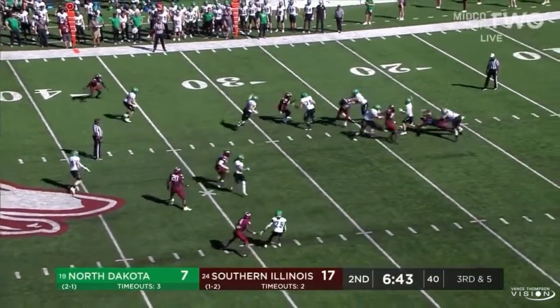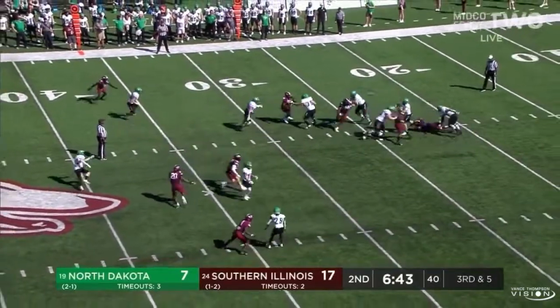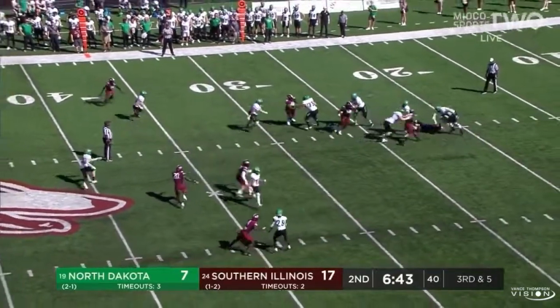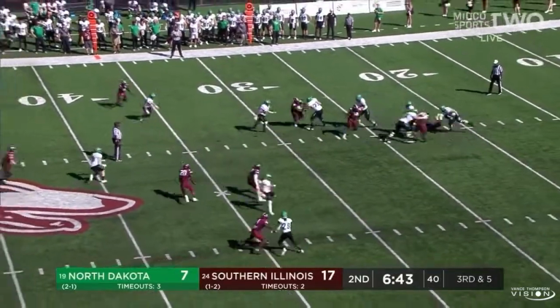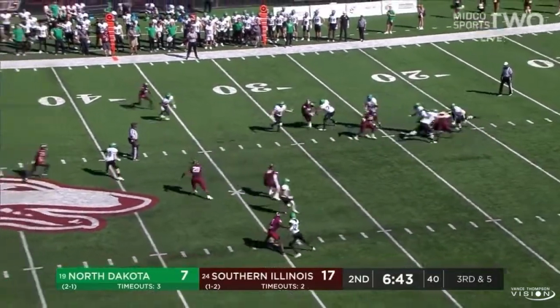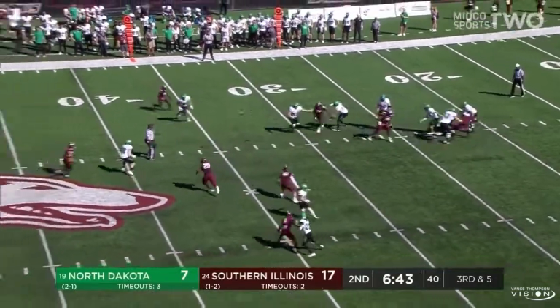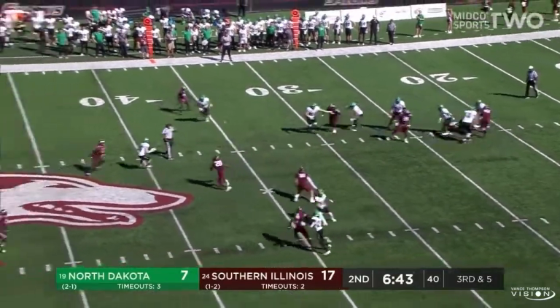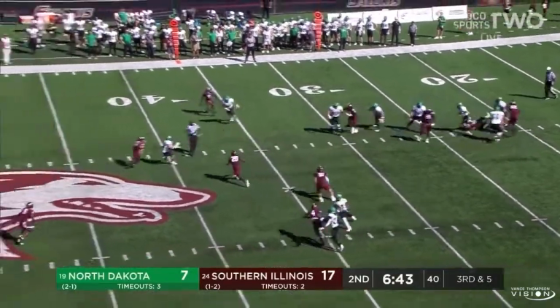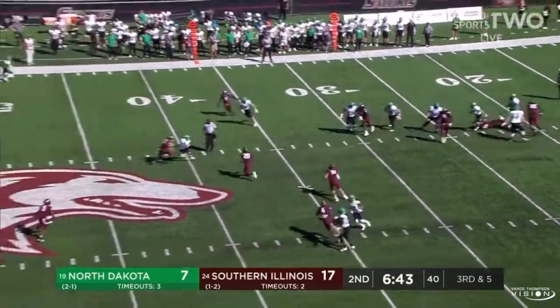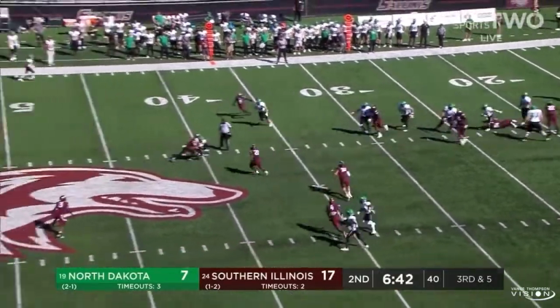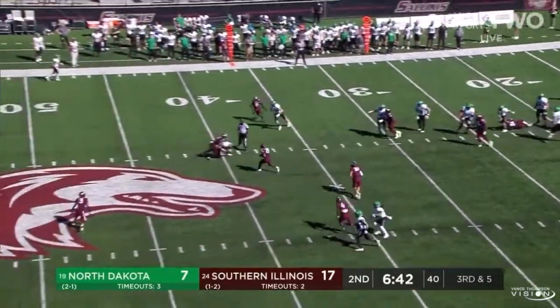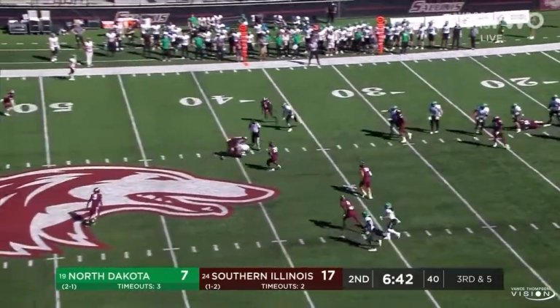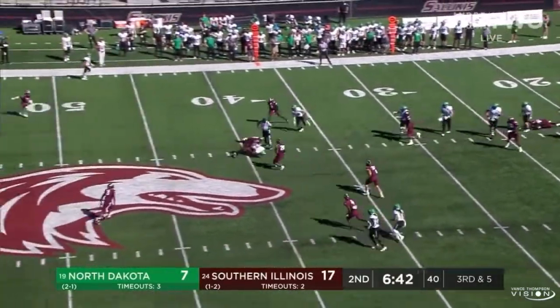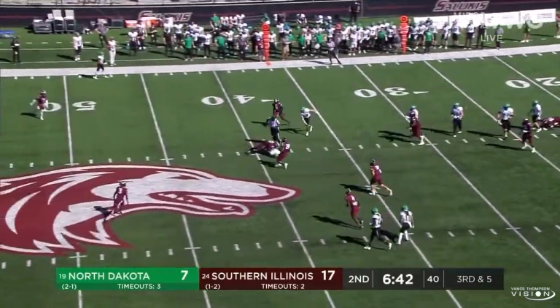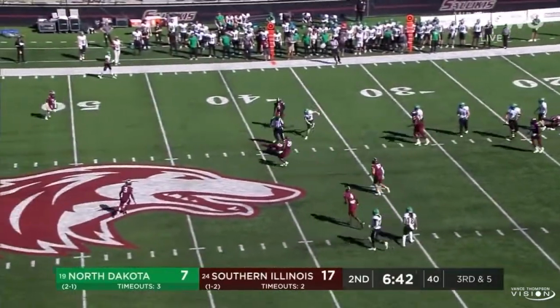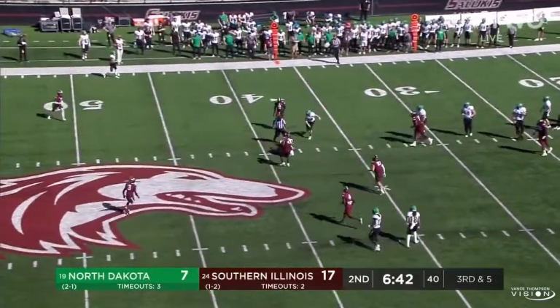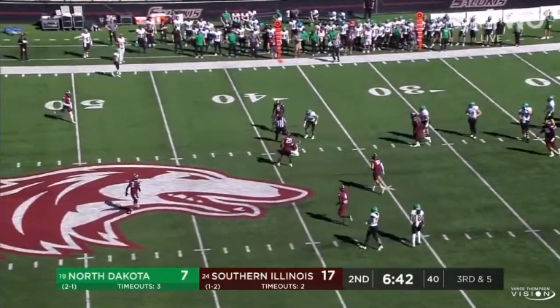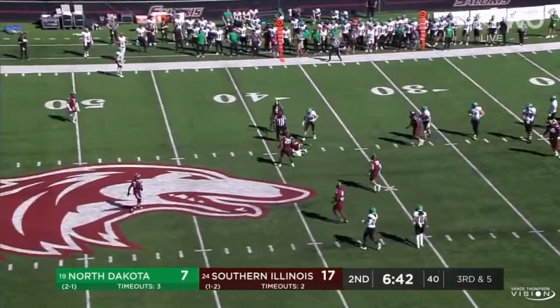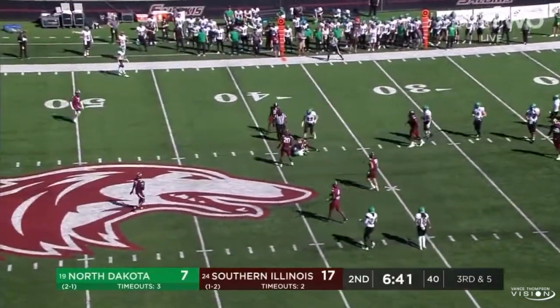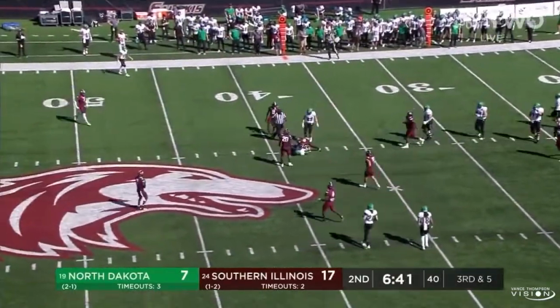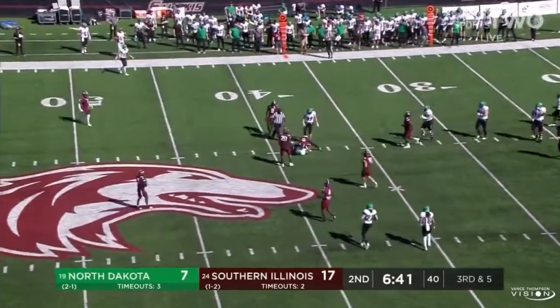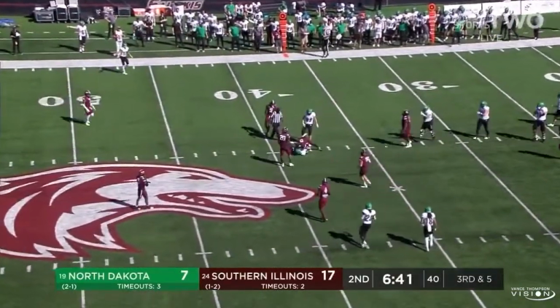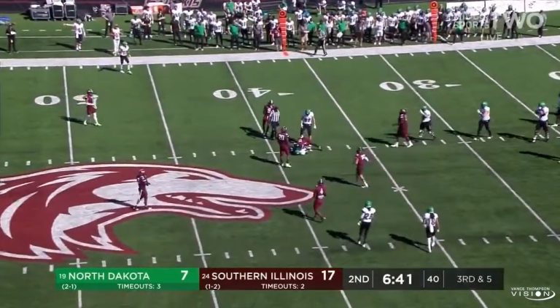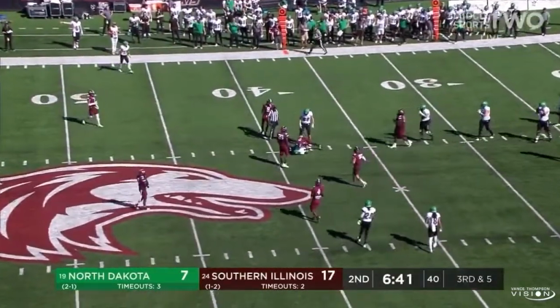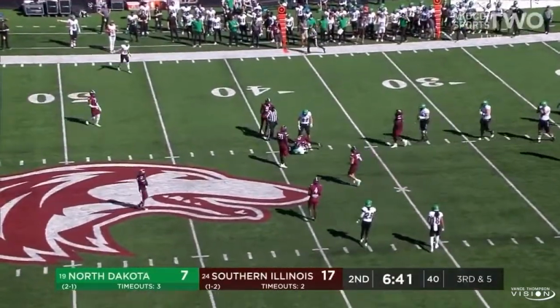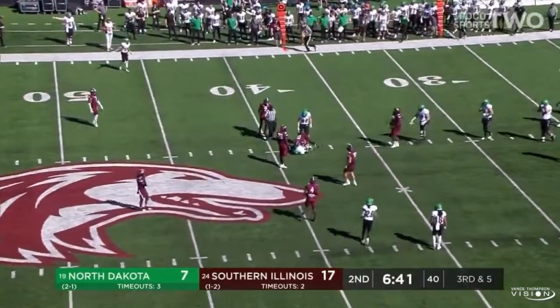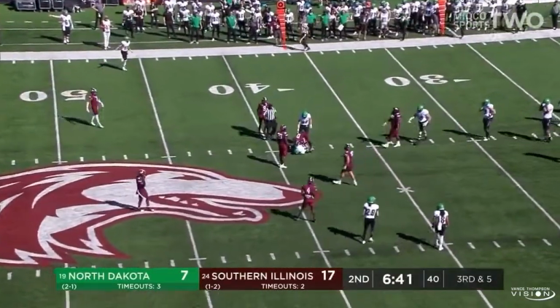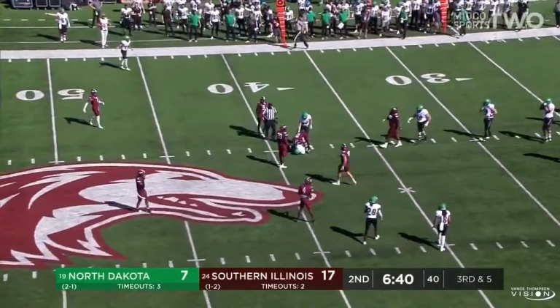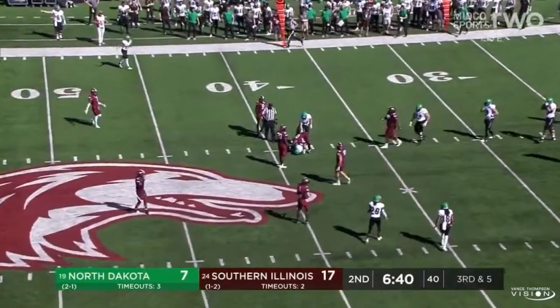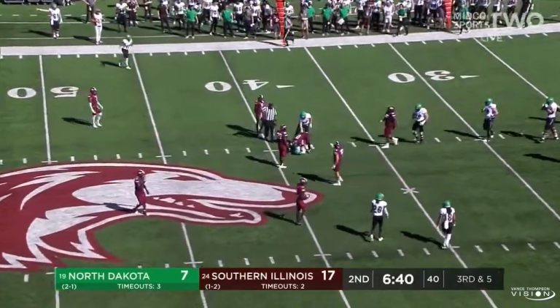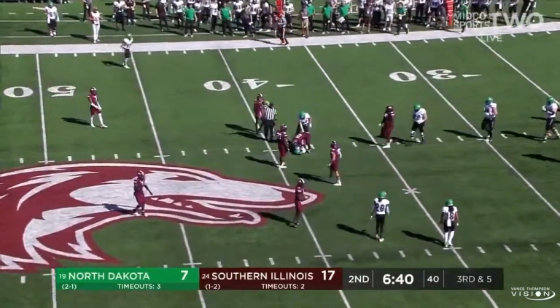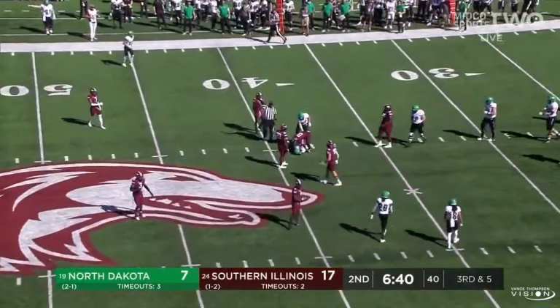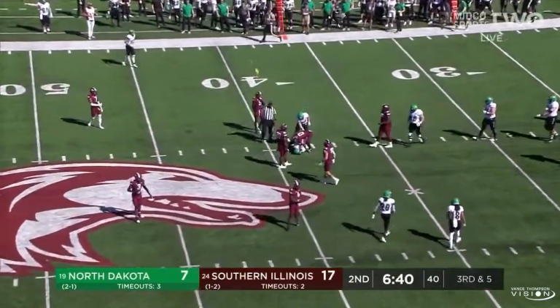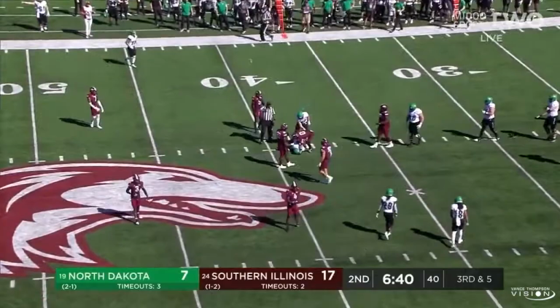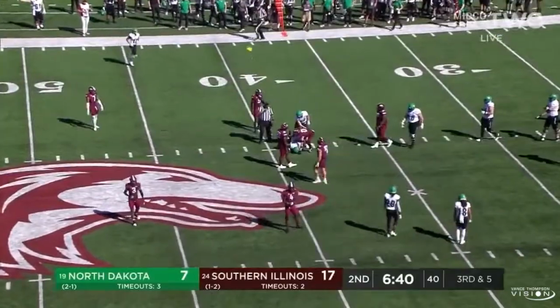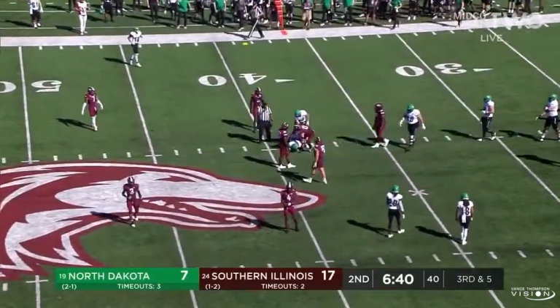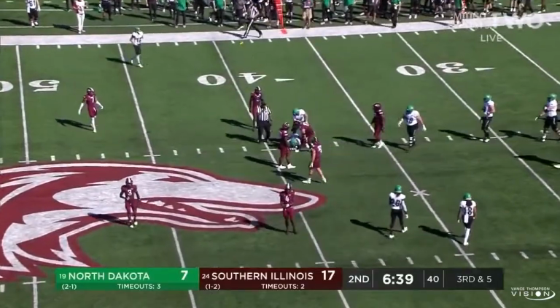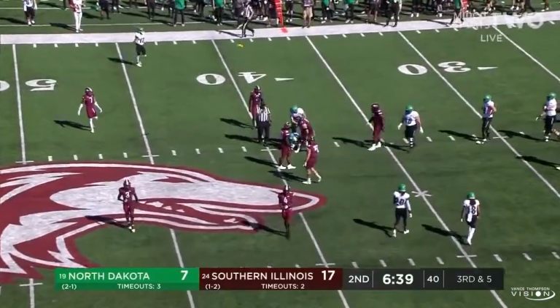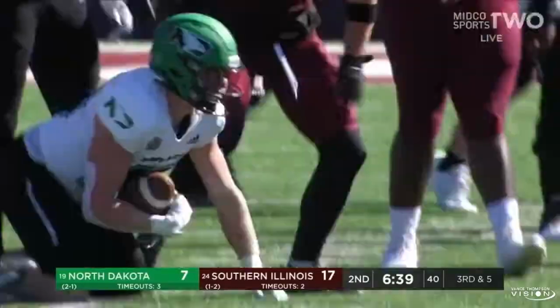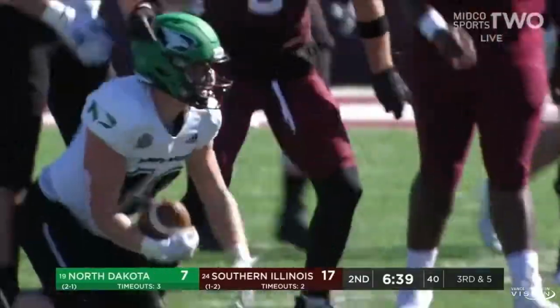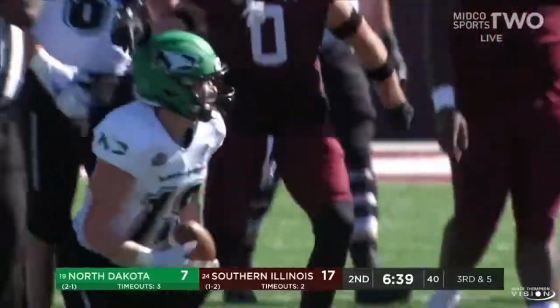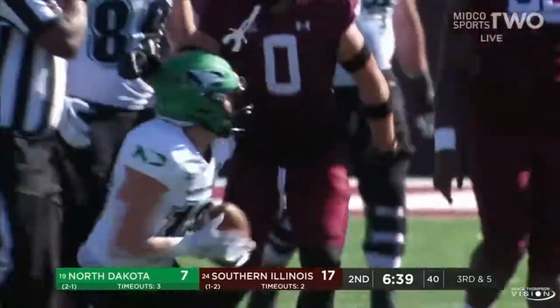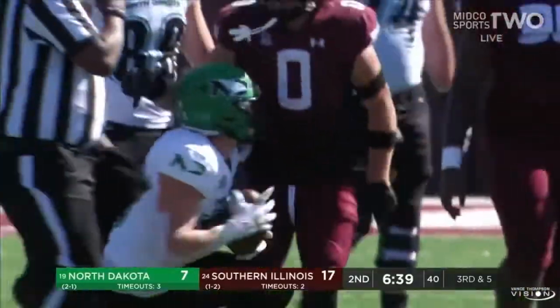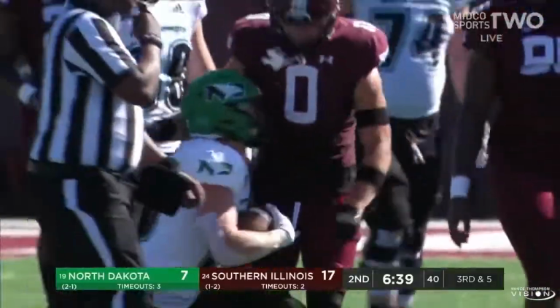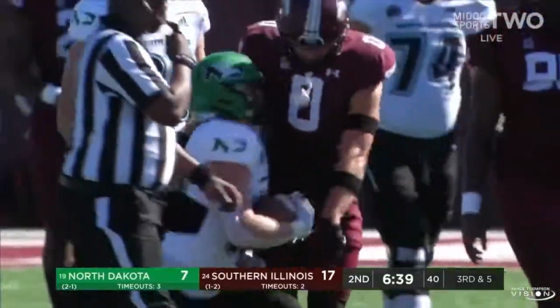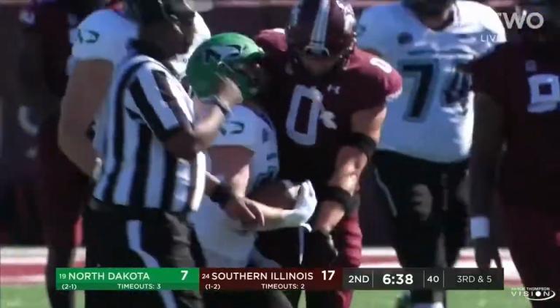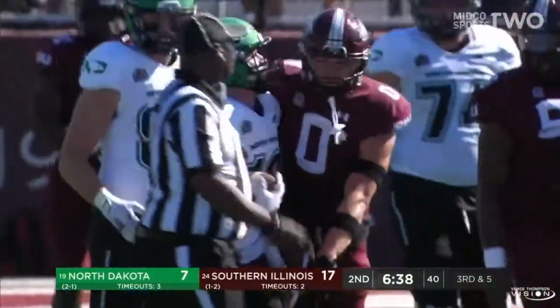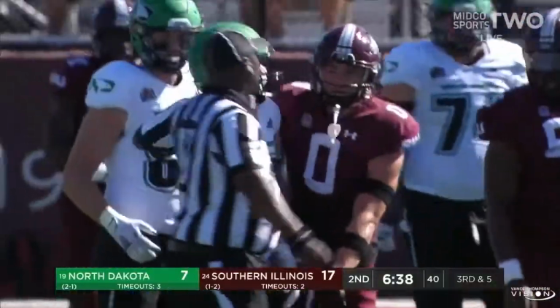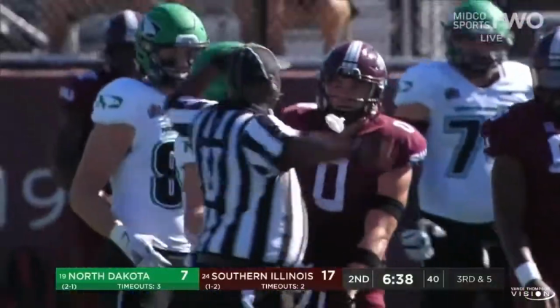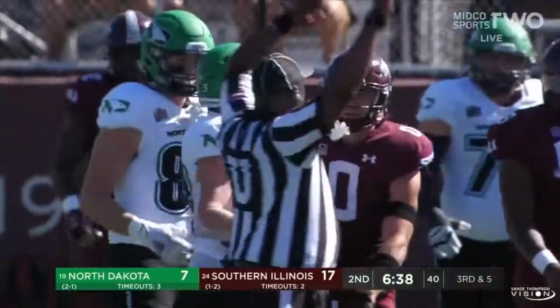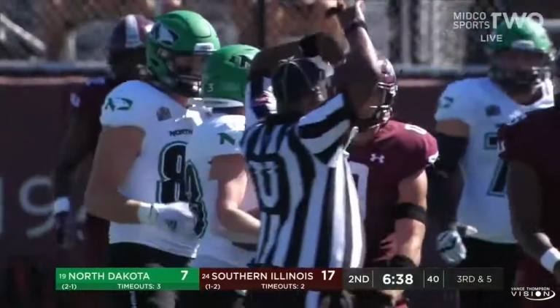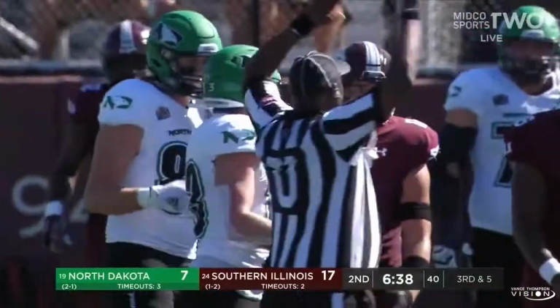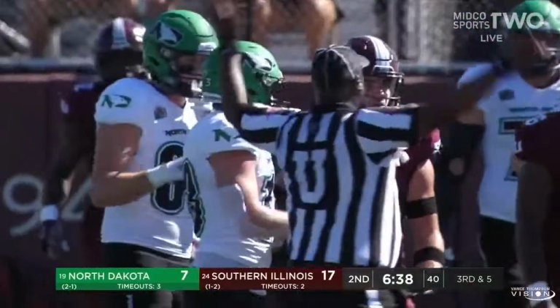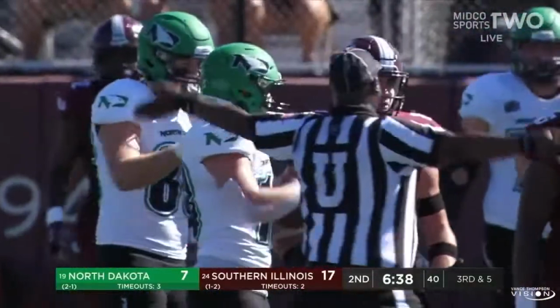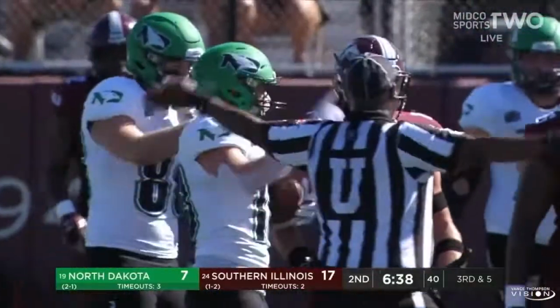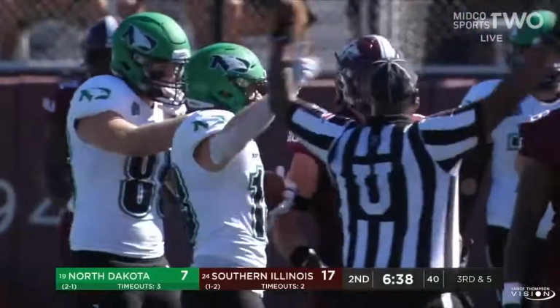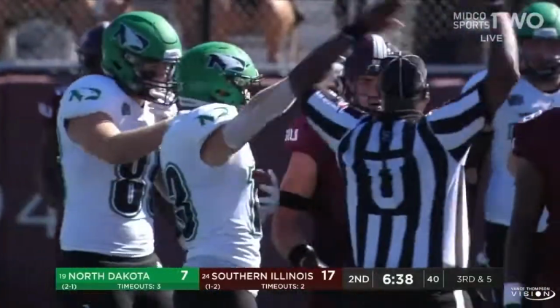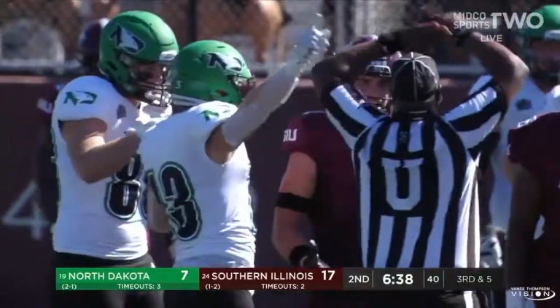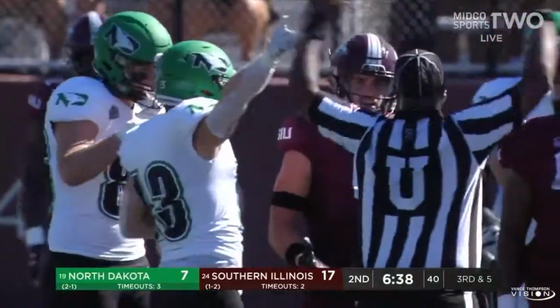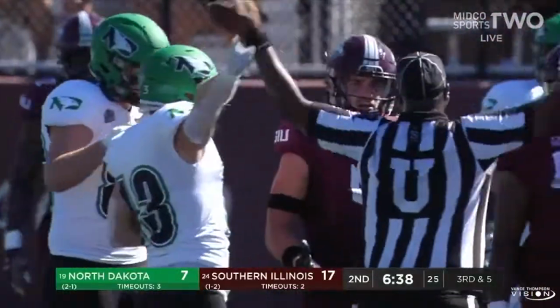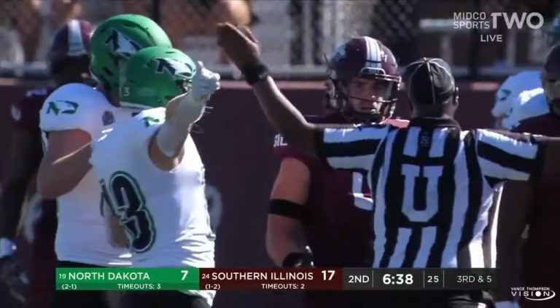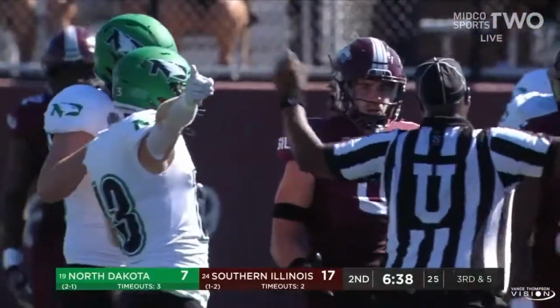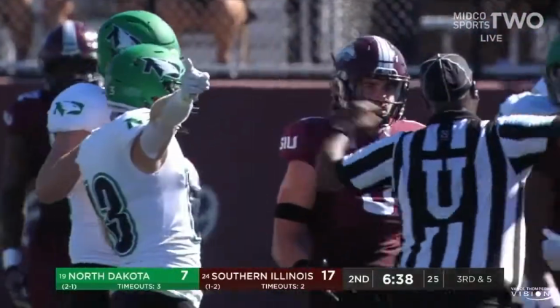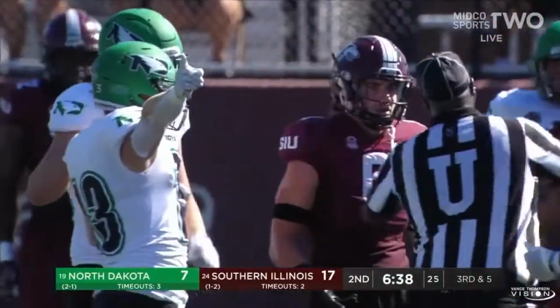Schuster across the middle, and the reception is made by Jack Wright — and a flag comes in at the very end, but that will still move the chains.